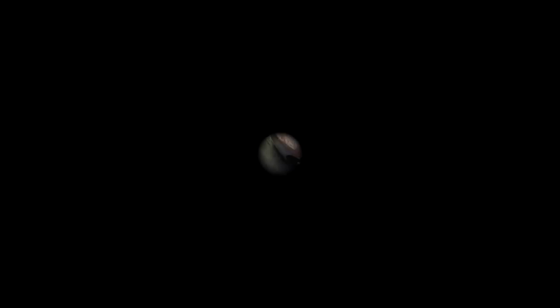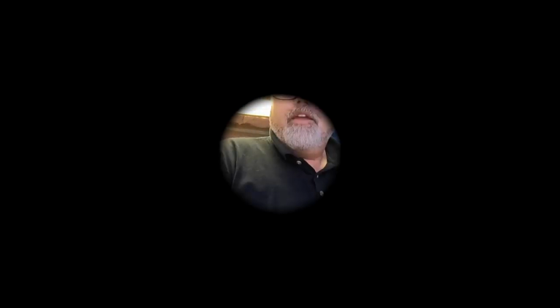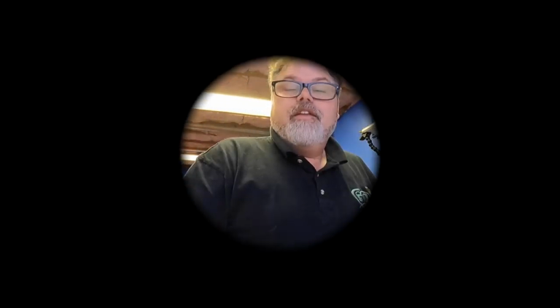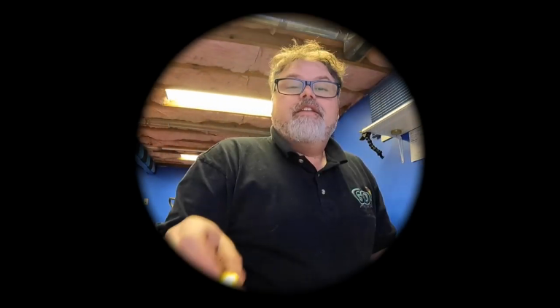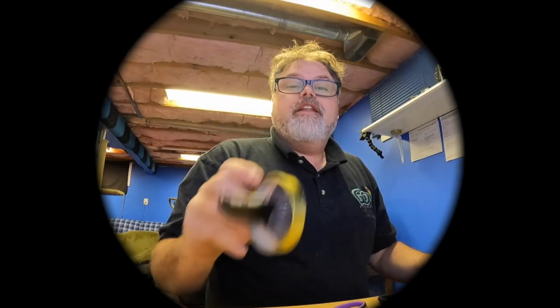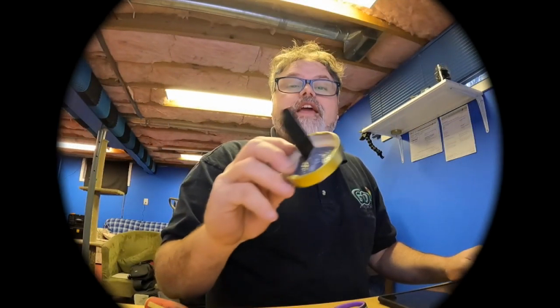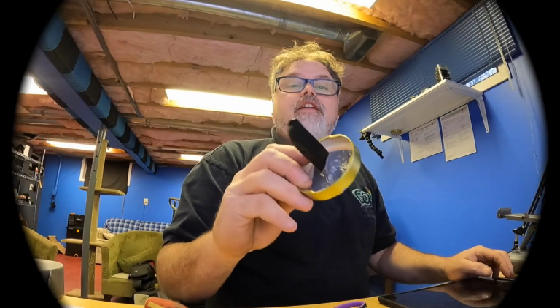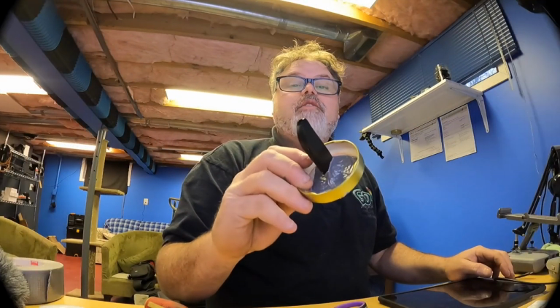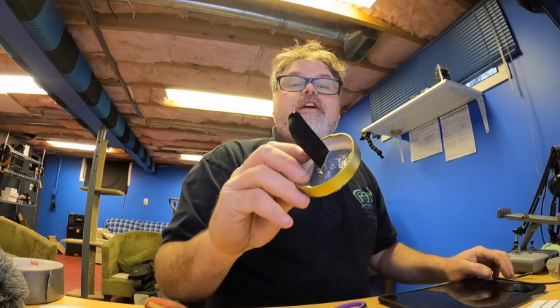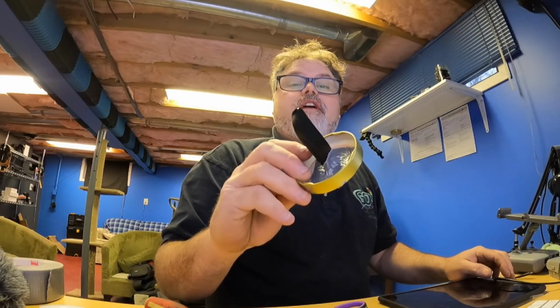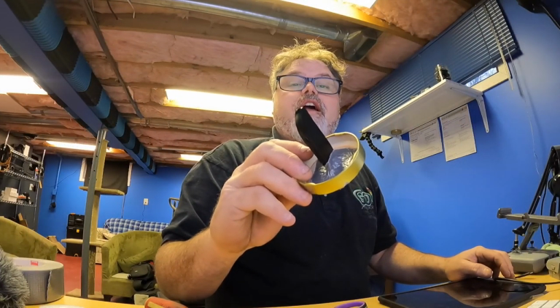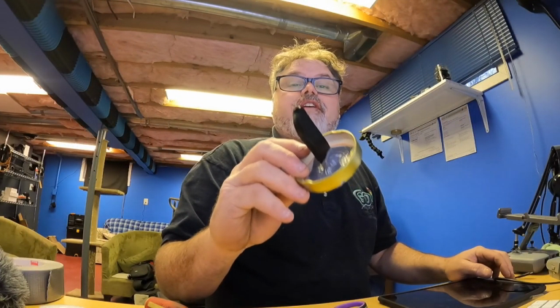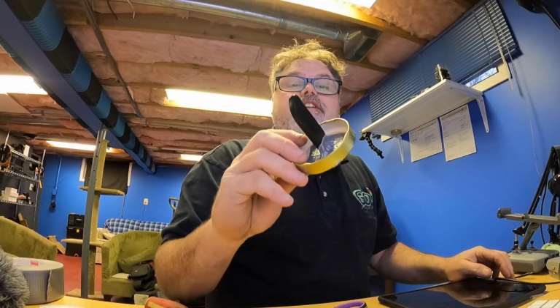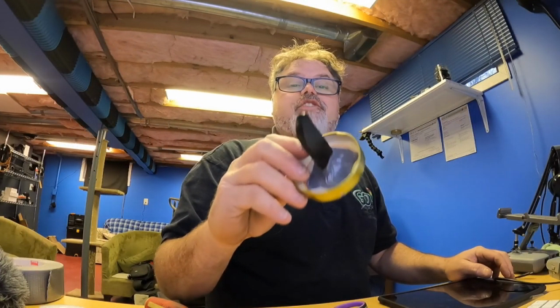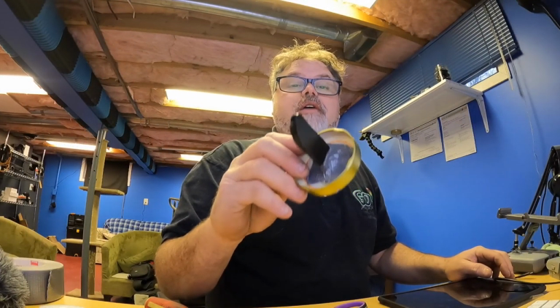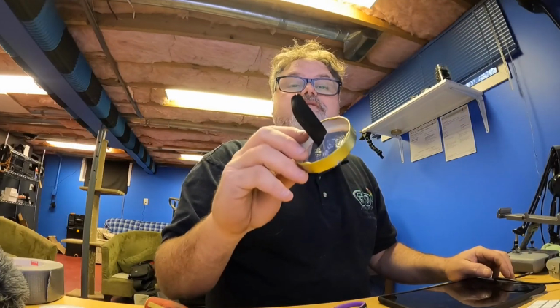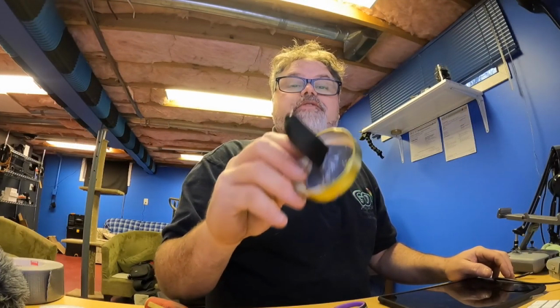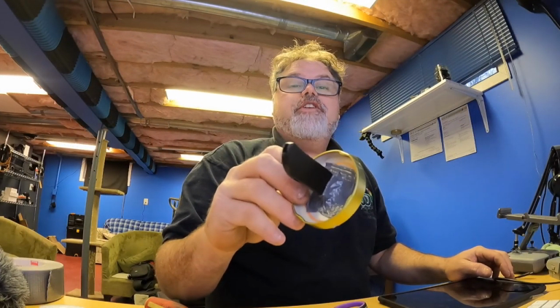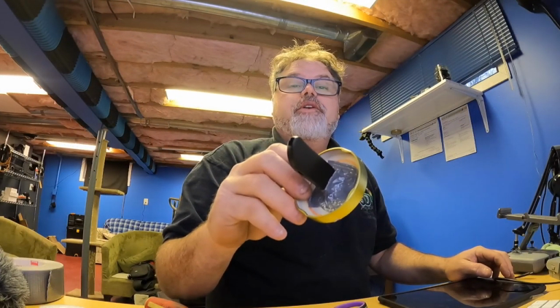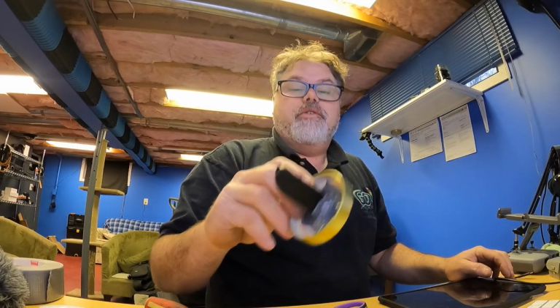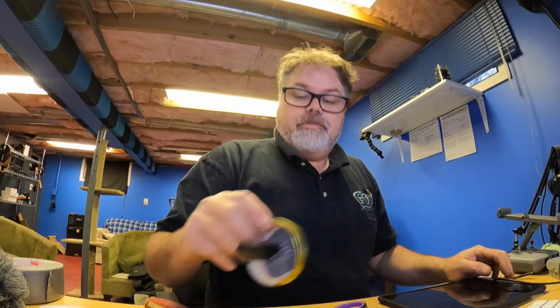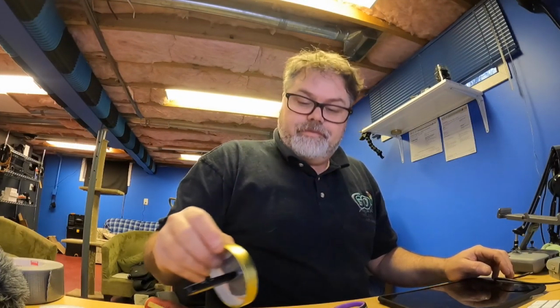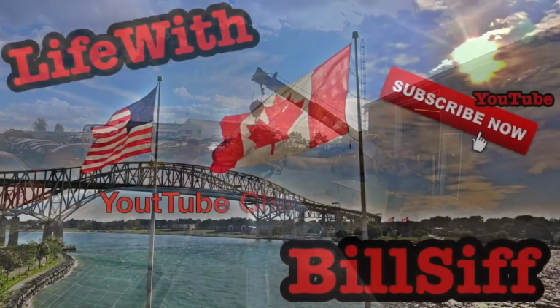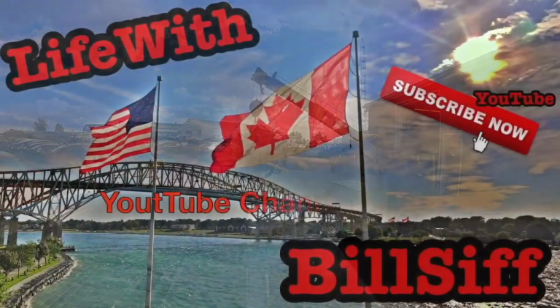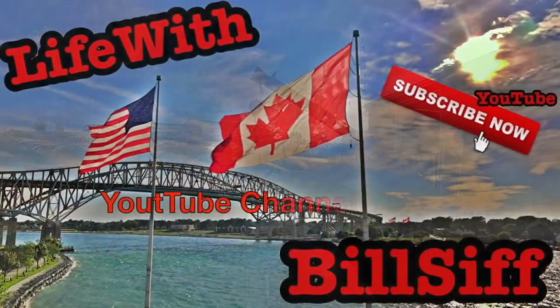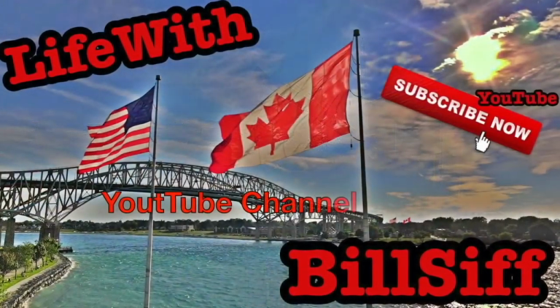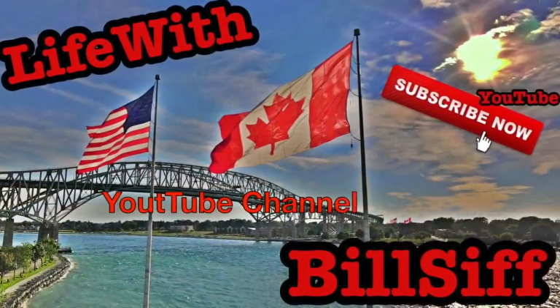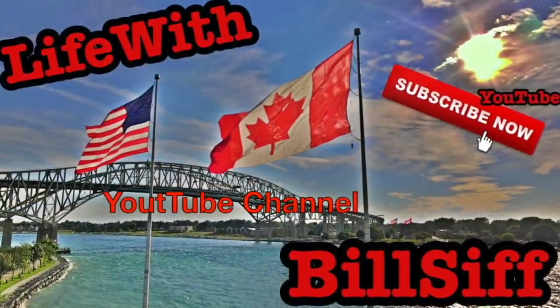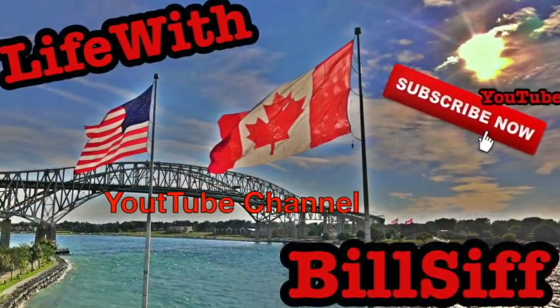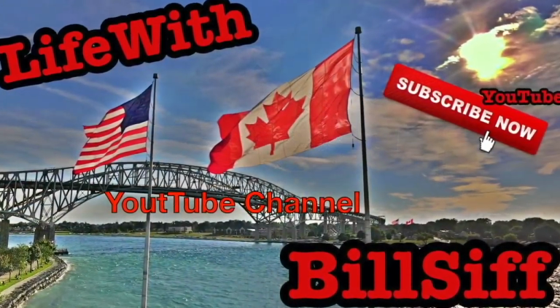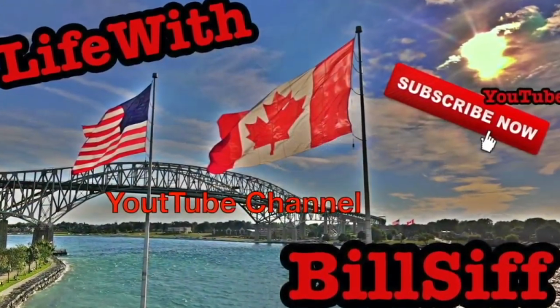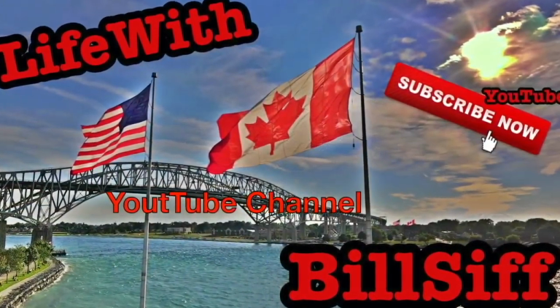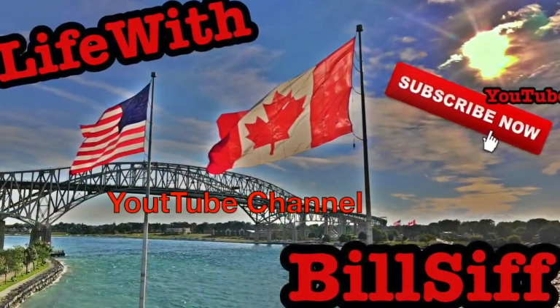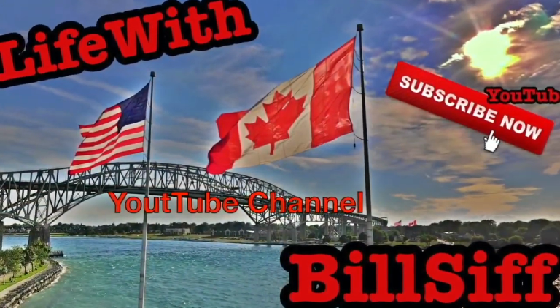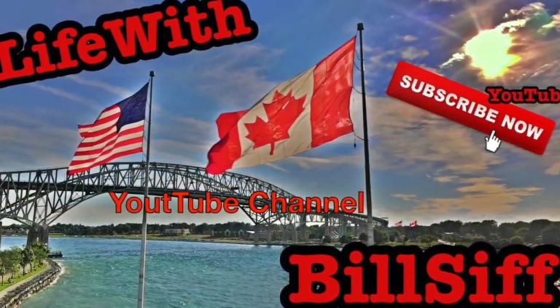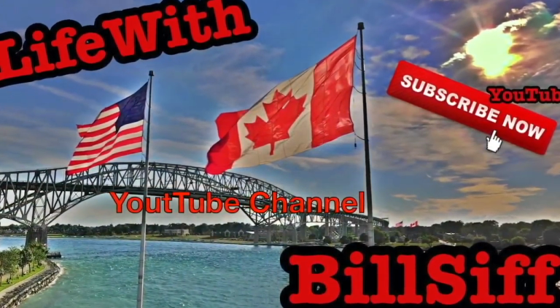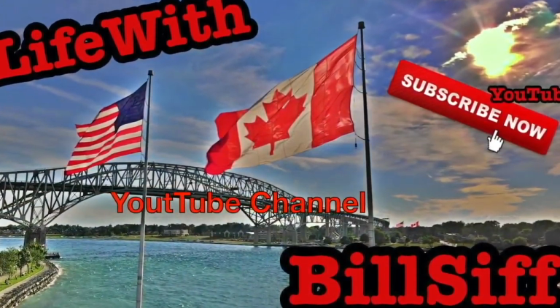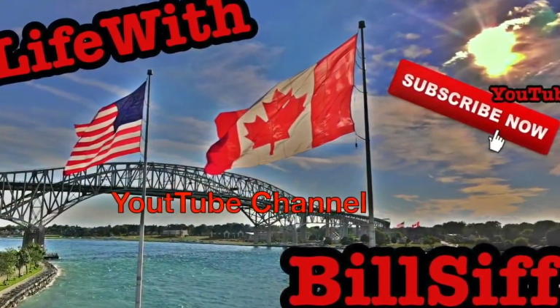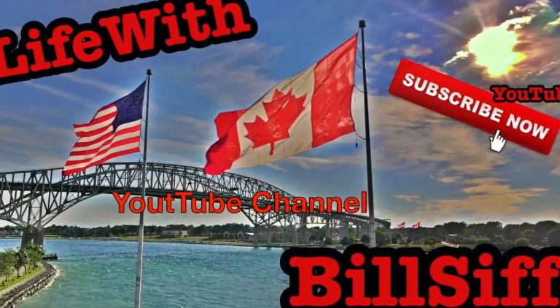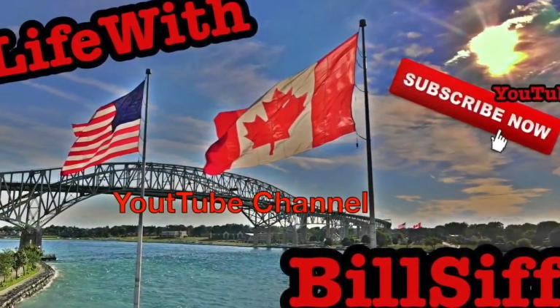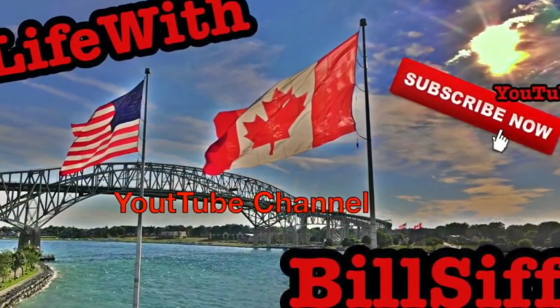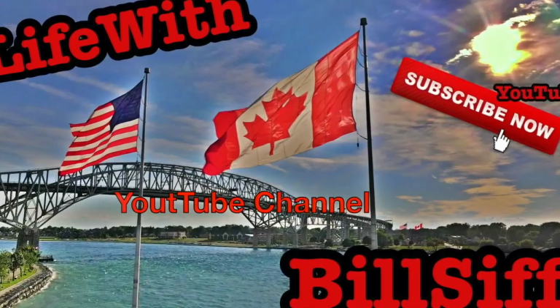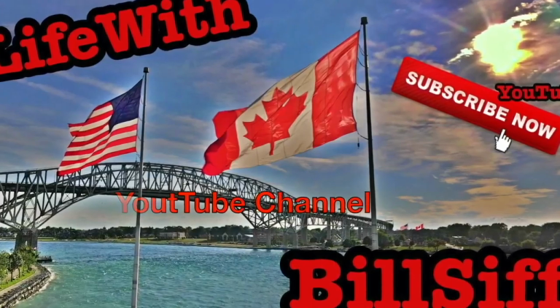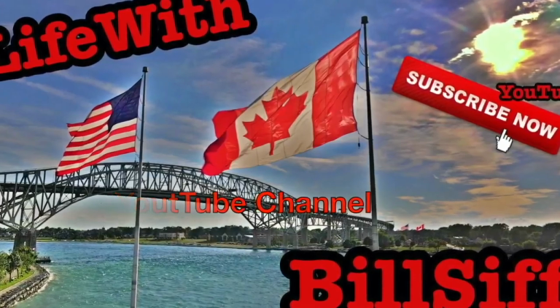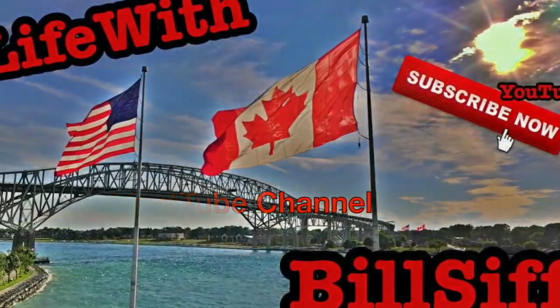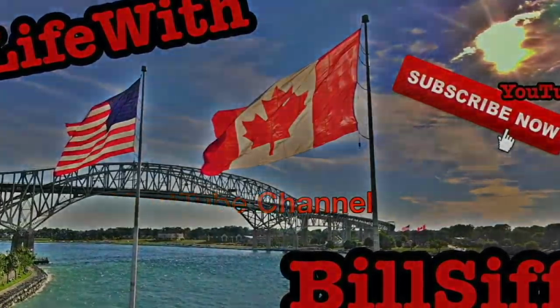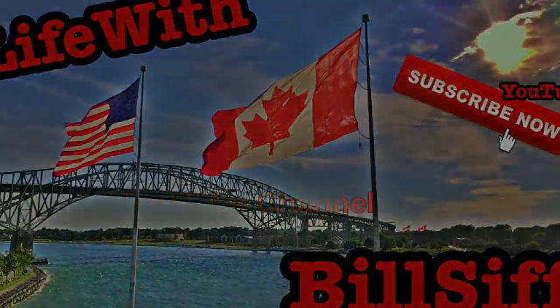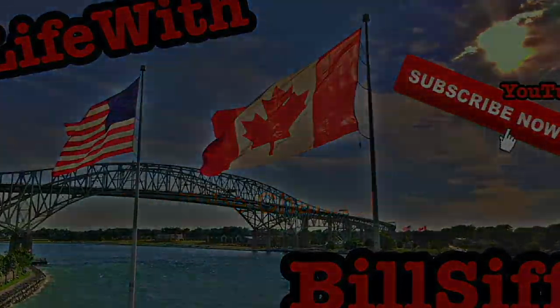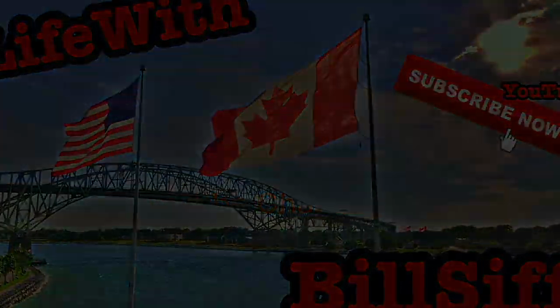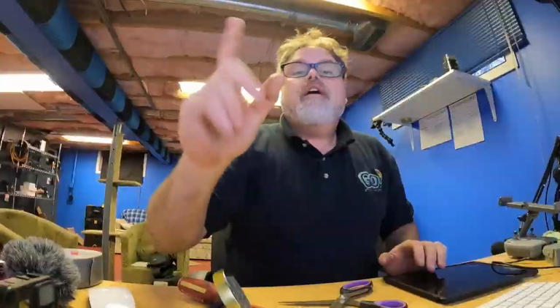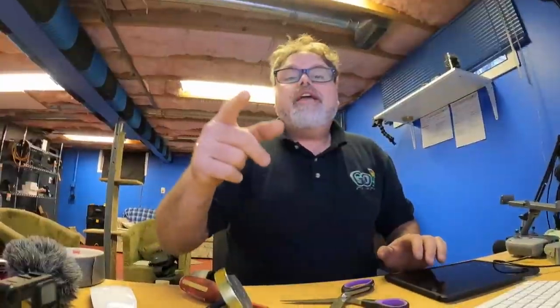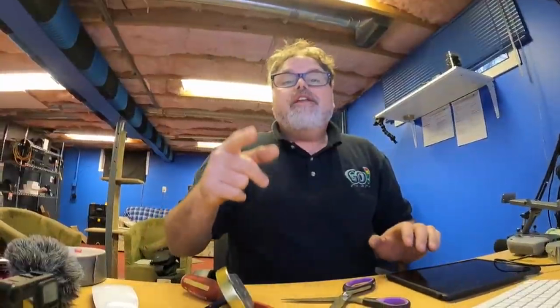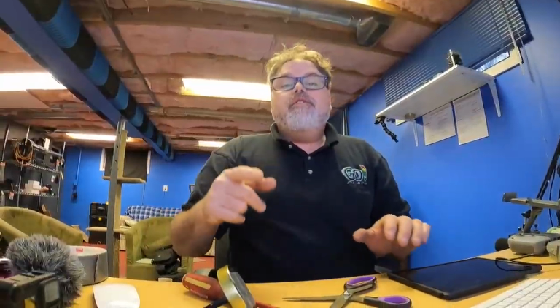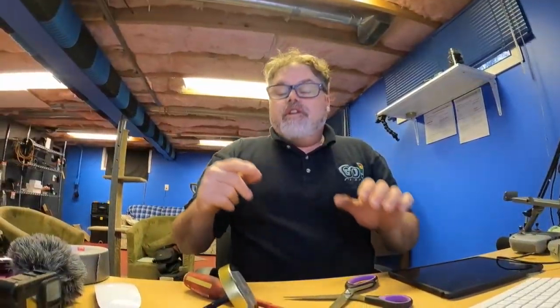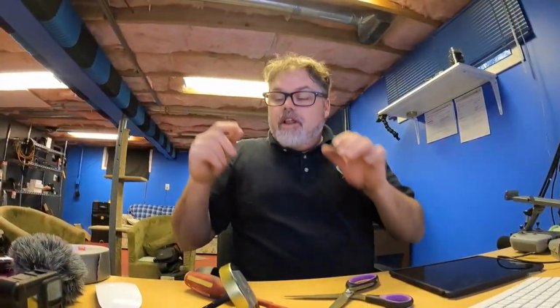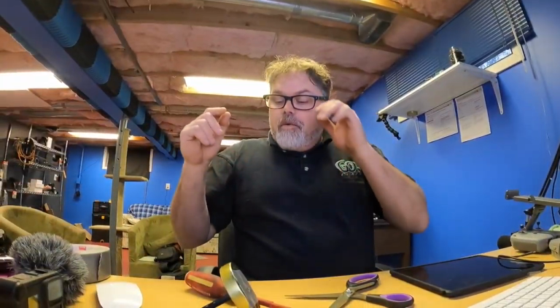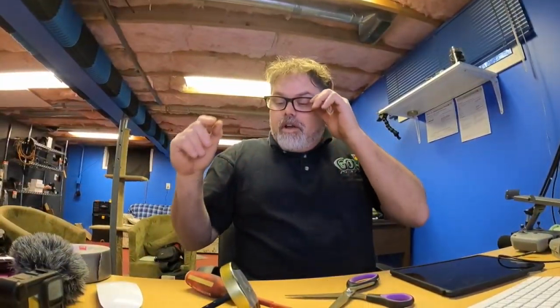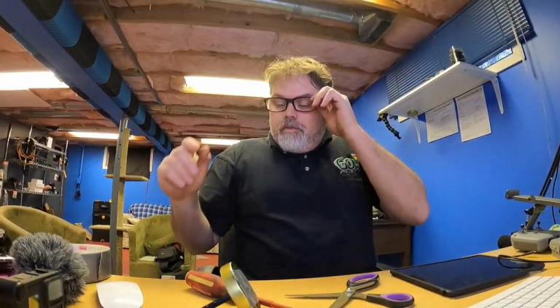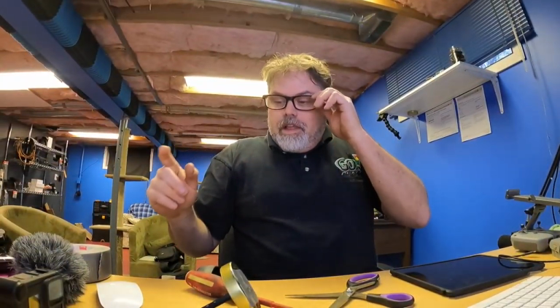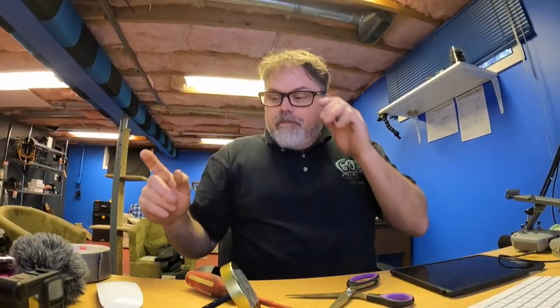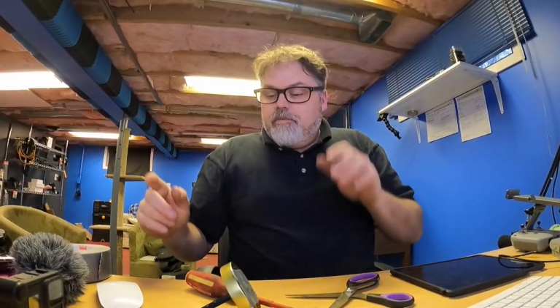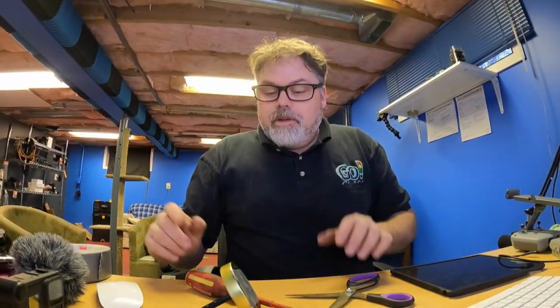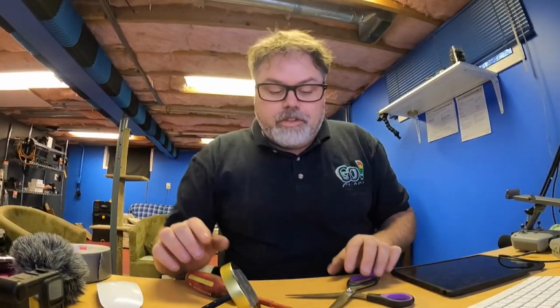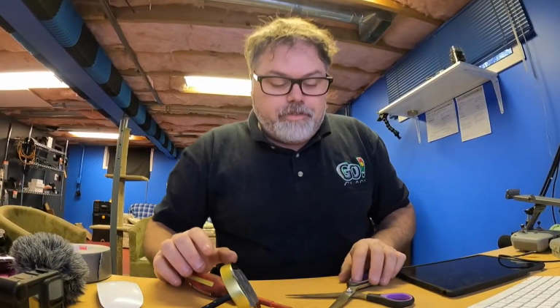Today, do I ever have a contraption for you! Let's see what we can get into with Life with Bilsa's YouTube channel. How are you doing today? Welcome to Life with Bilsa.